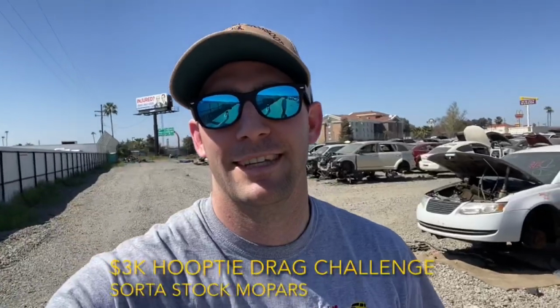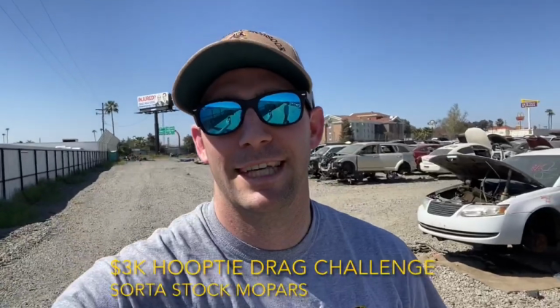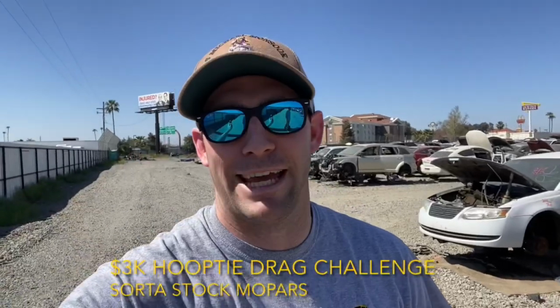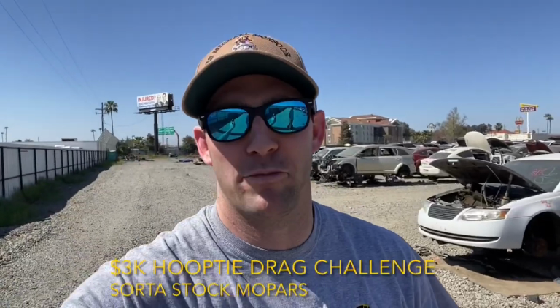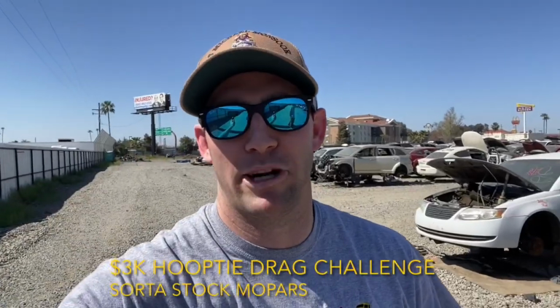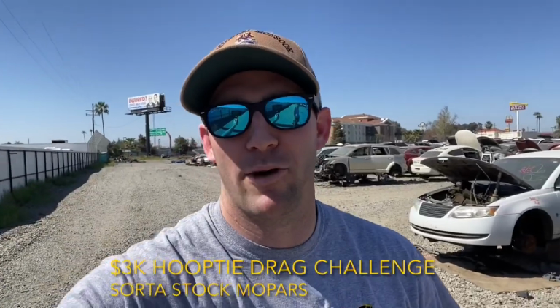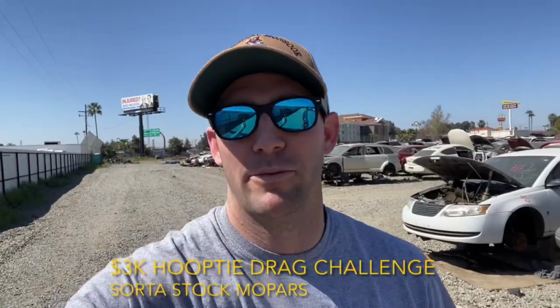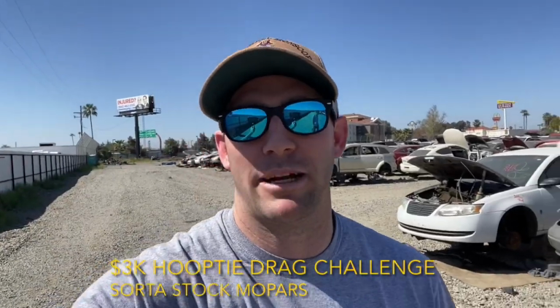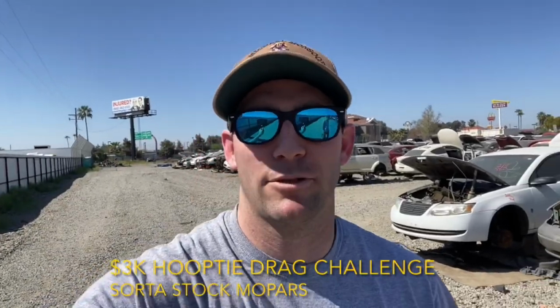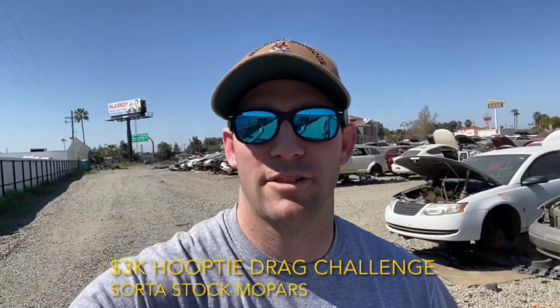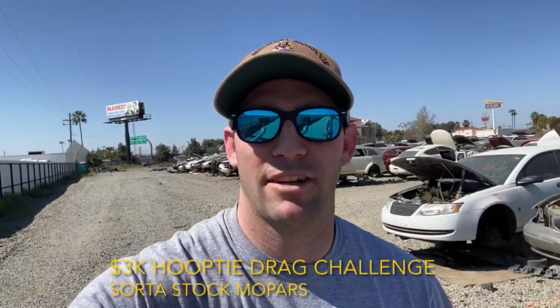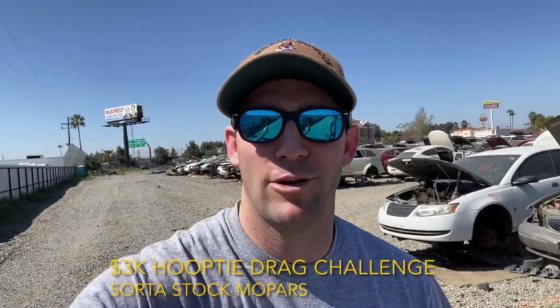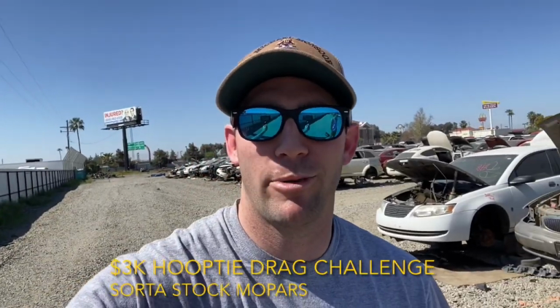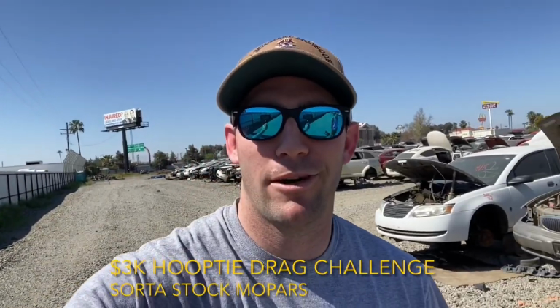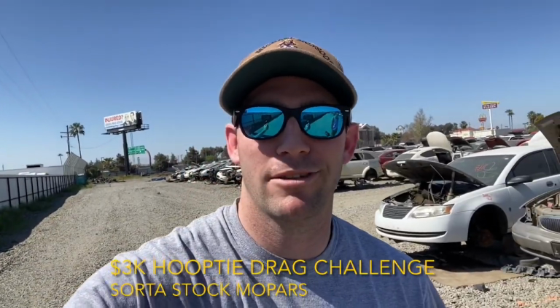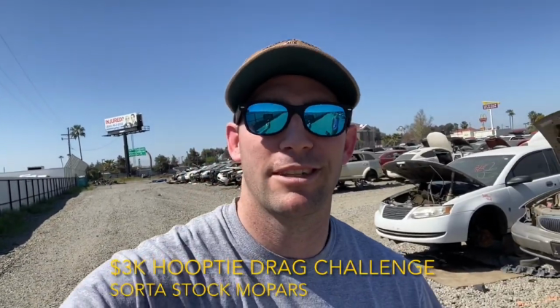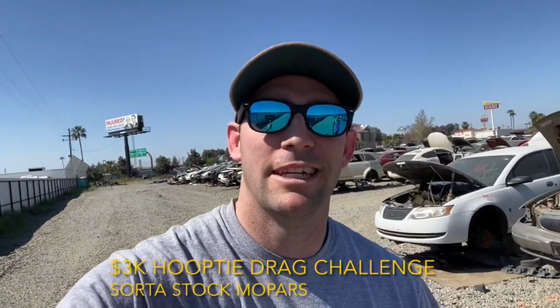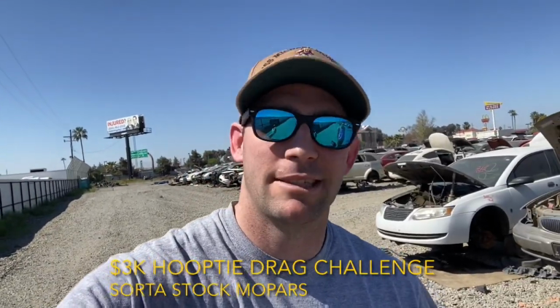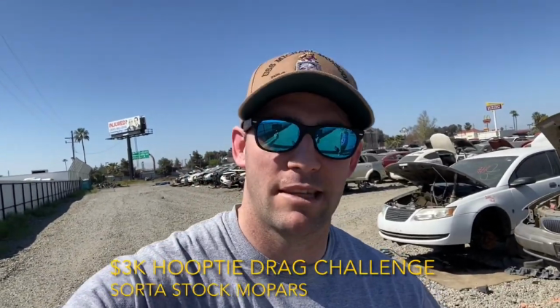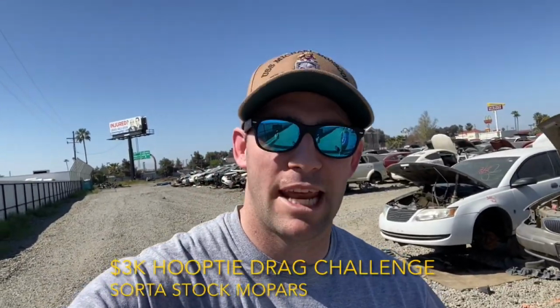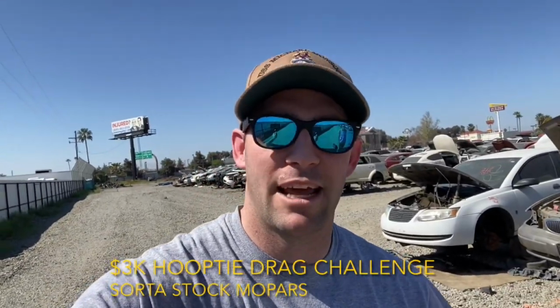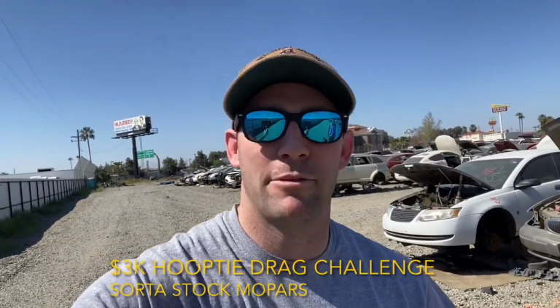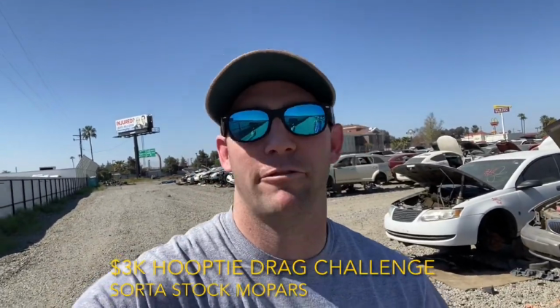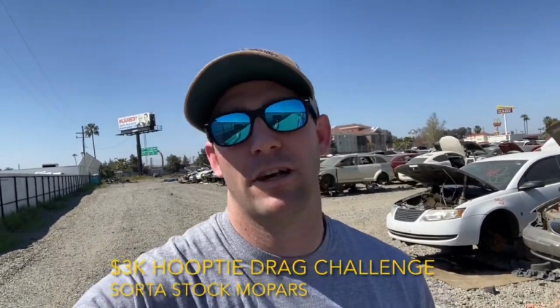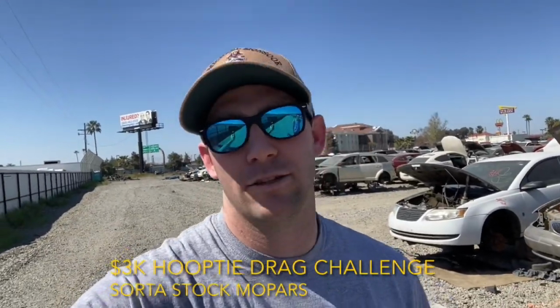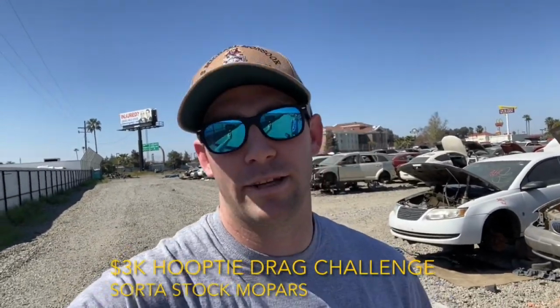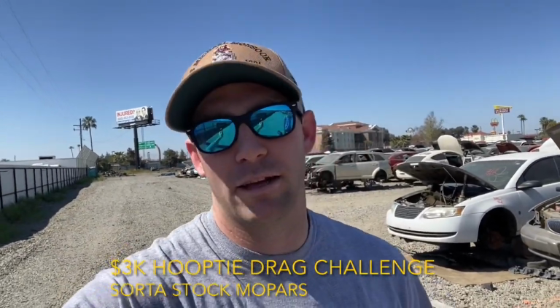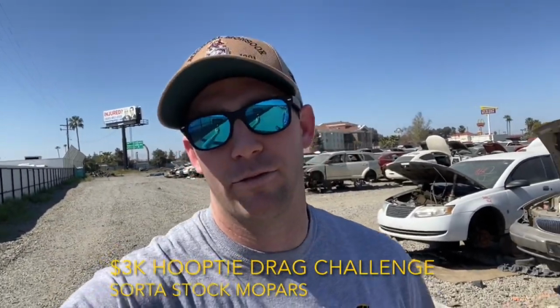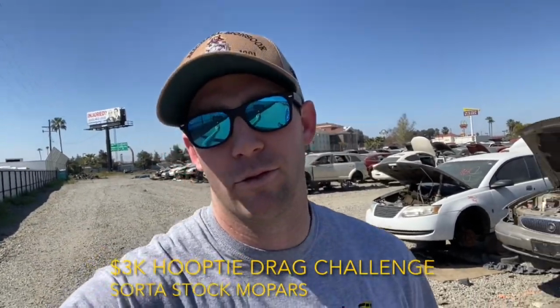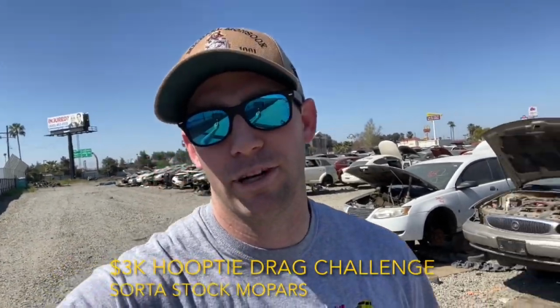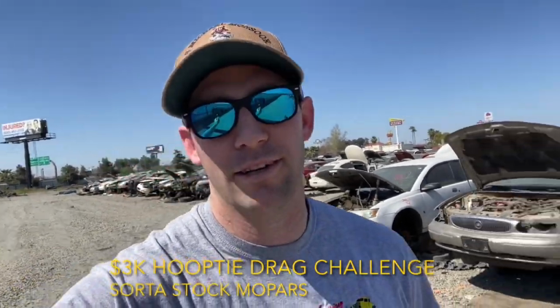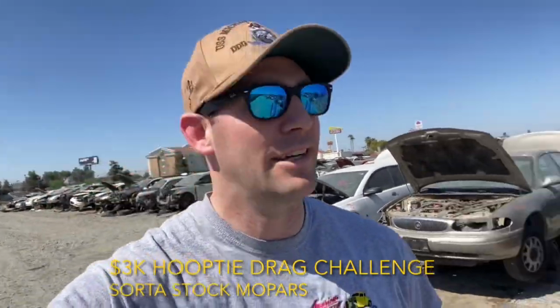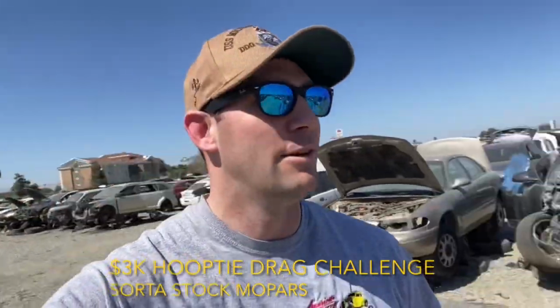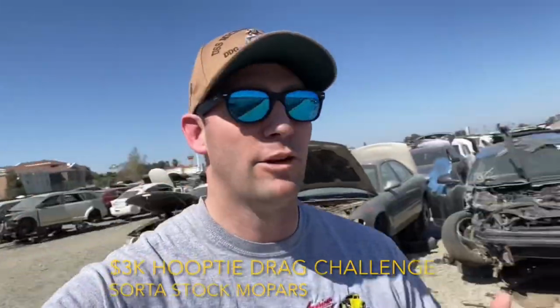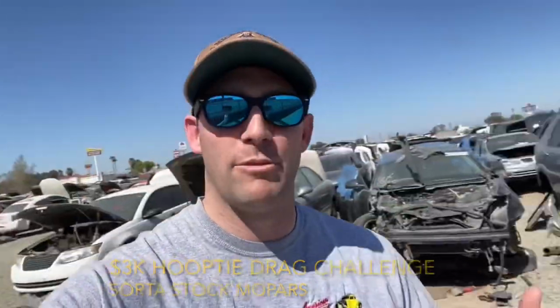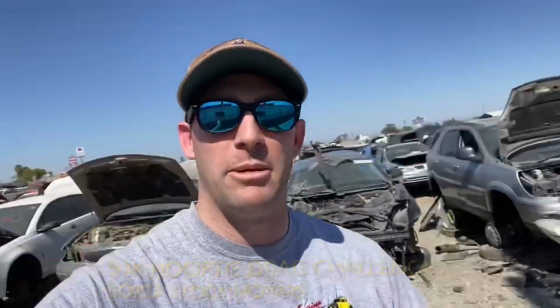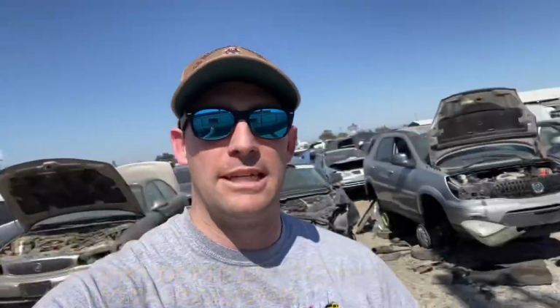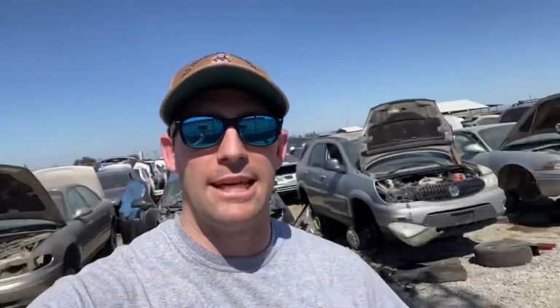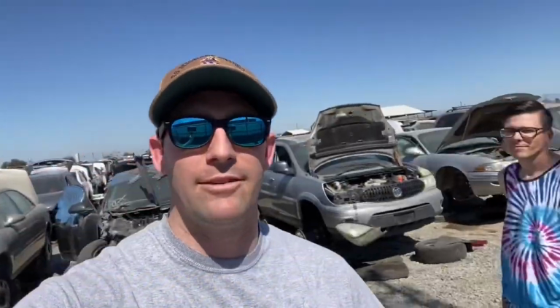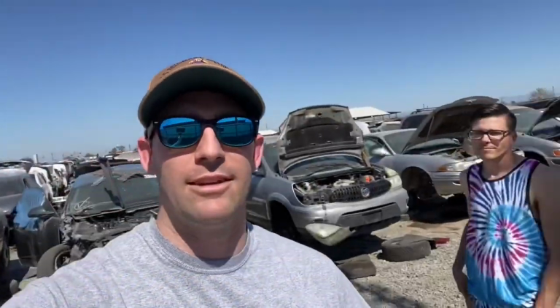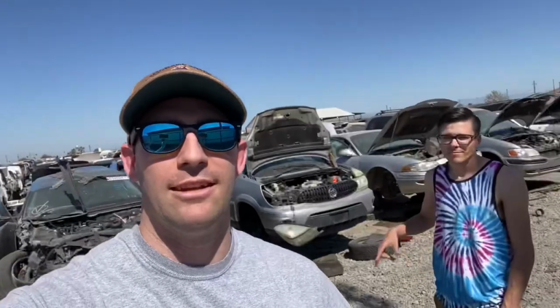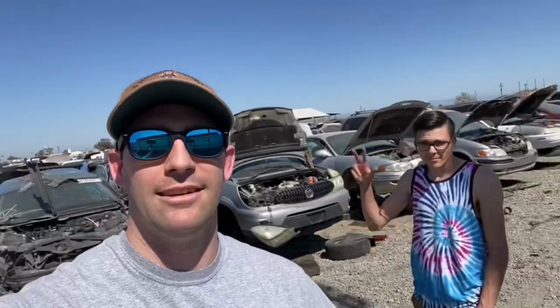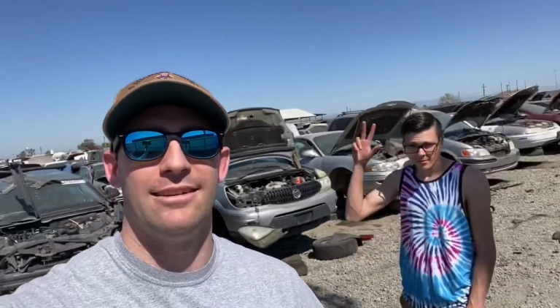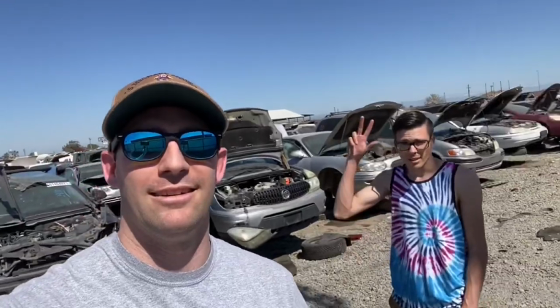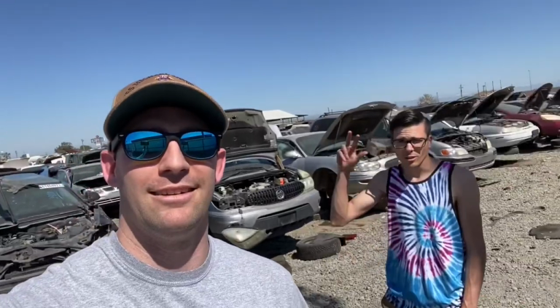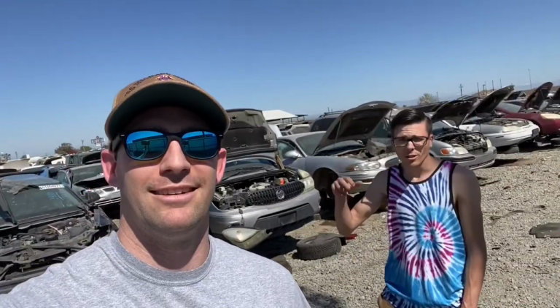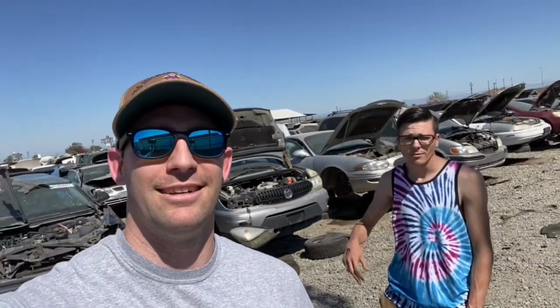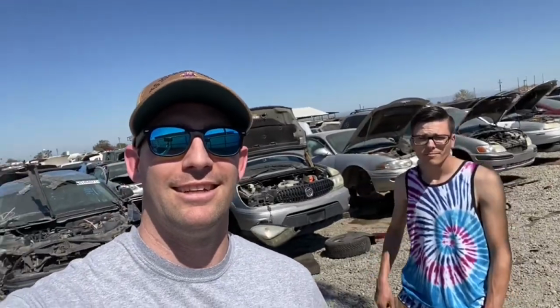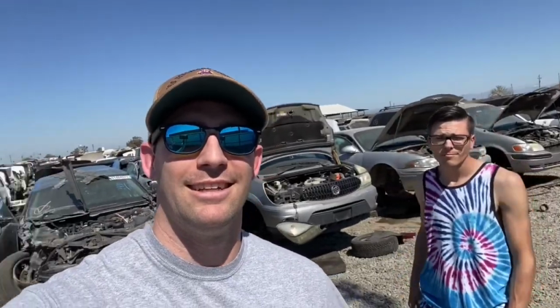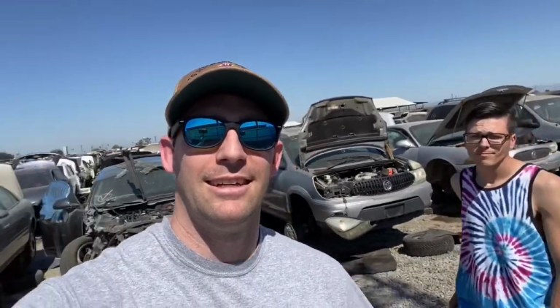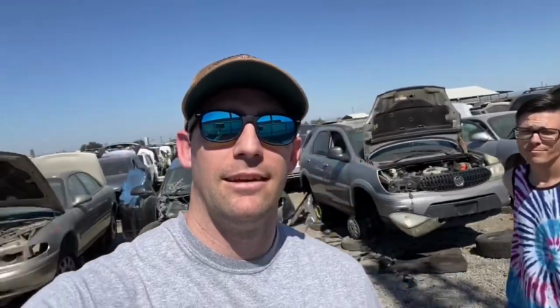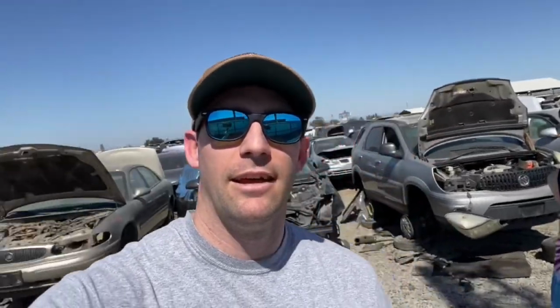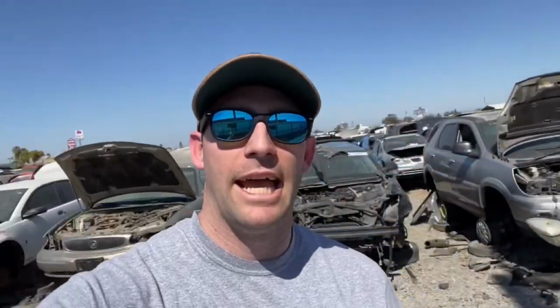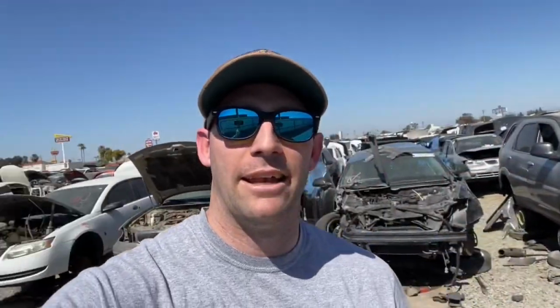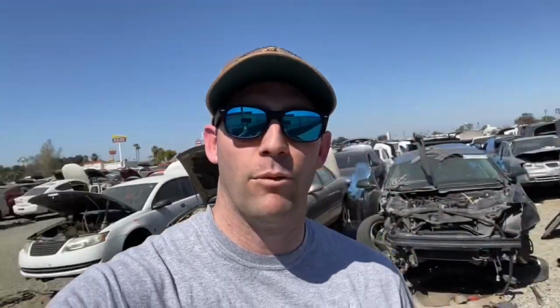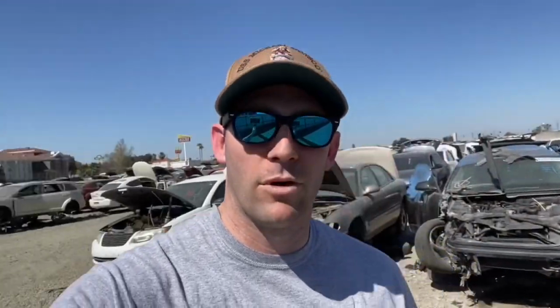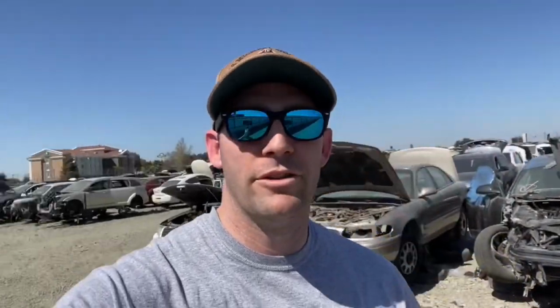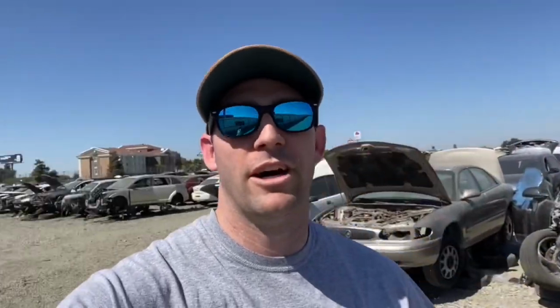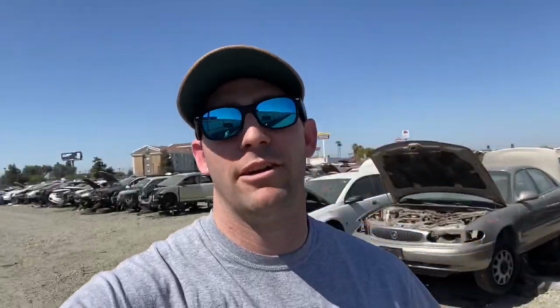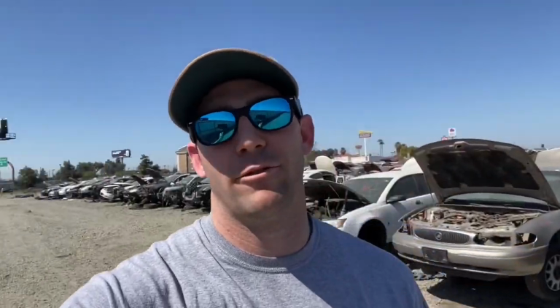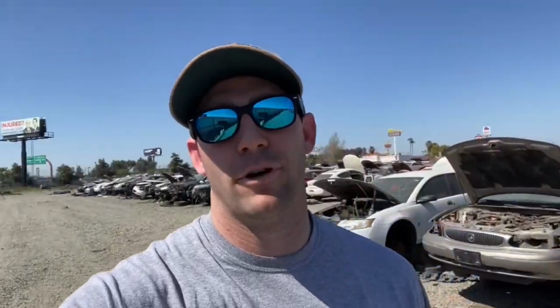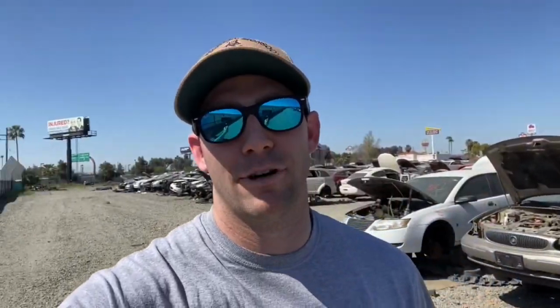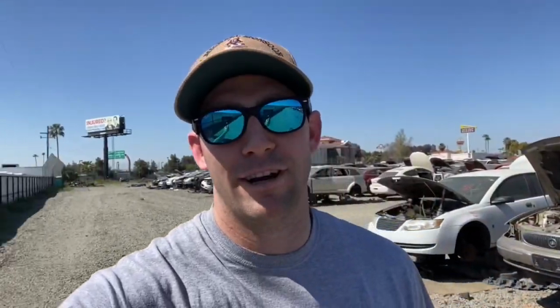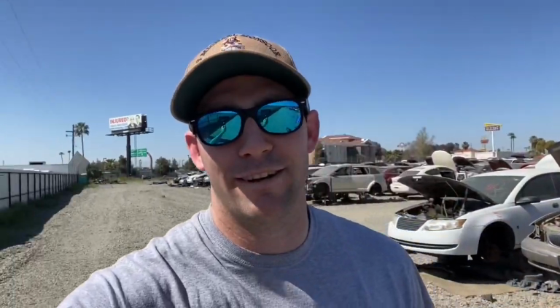Hey everybody, welcome back to Source Like Mopars. Today I'm in Fresno, California with my buddy David, and we're on the hunt for a rear end.